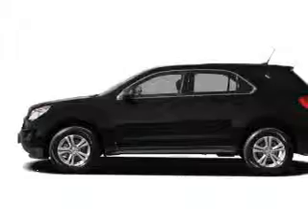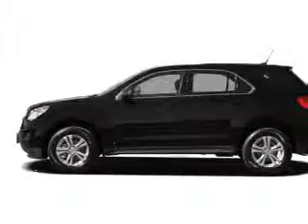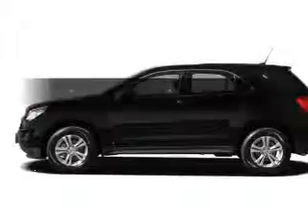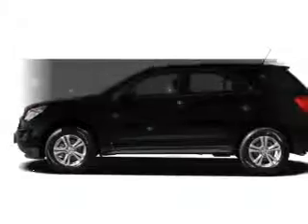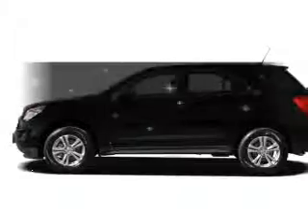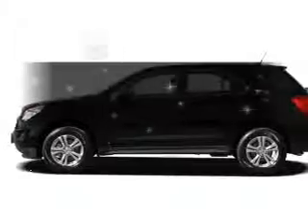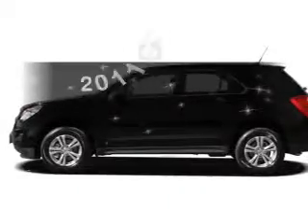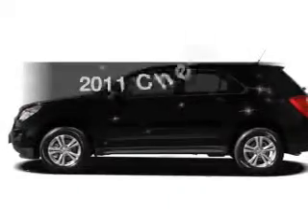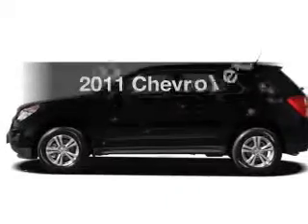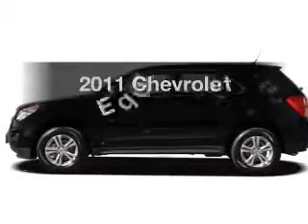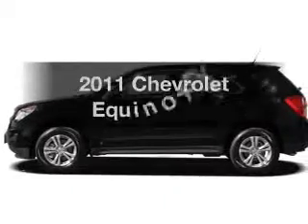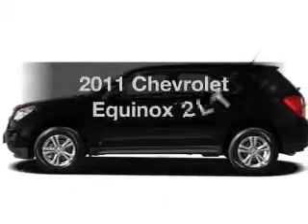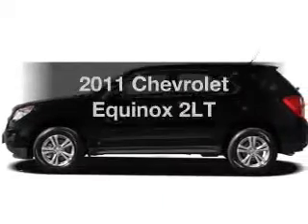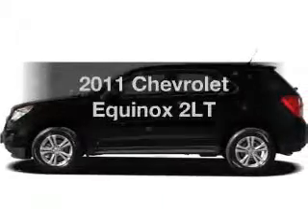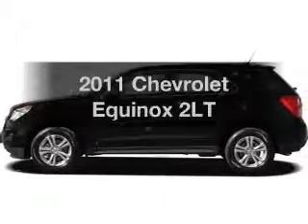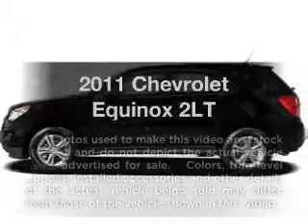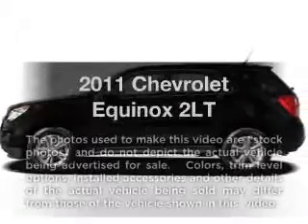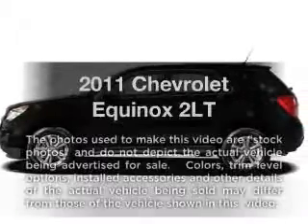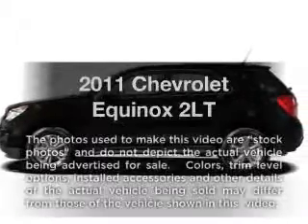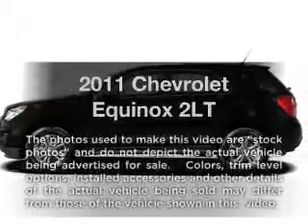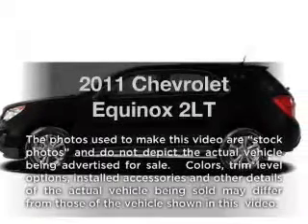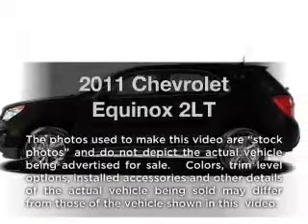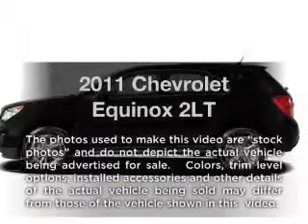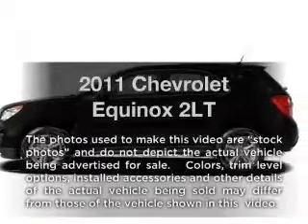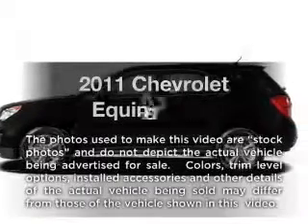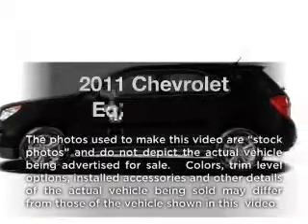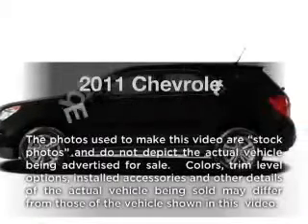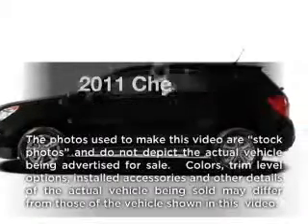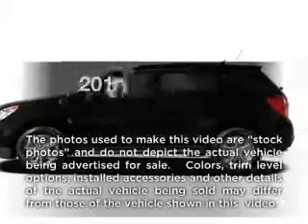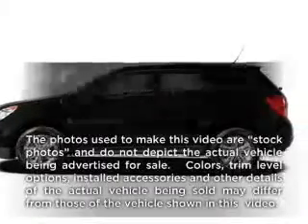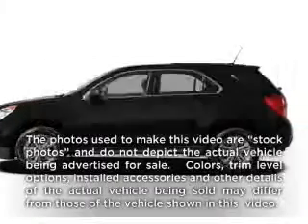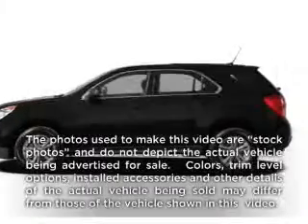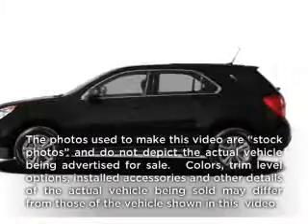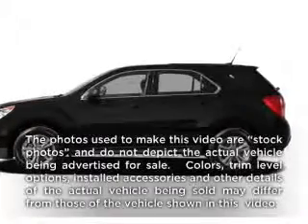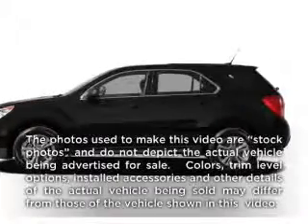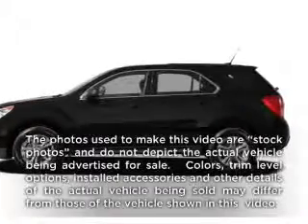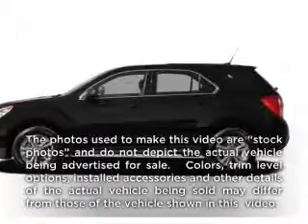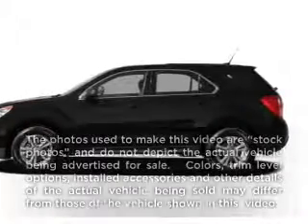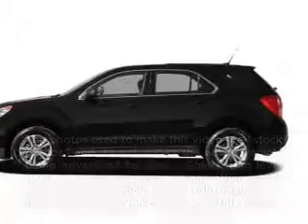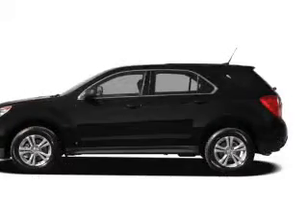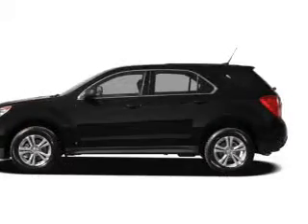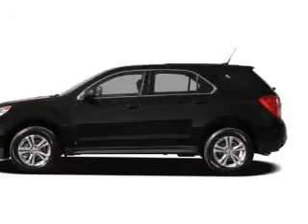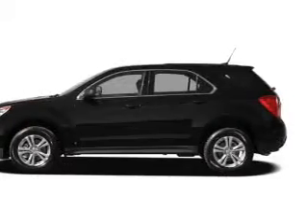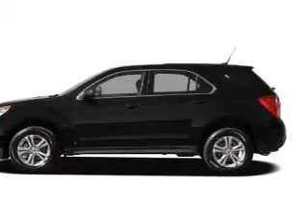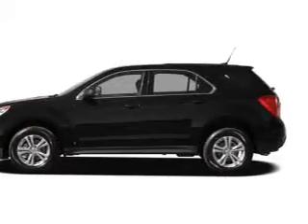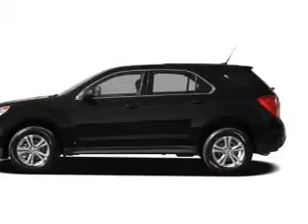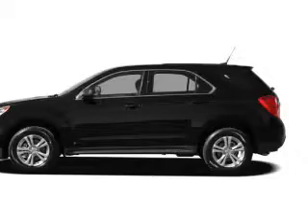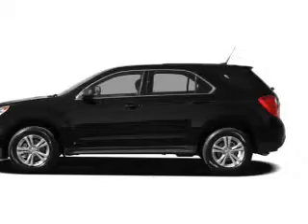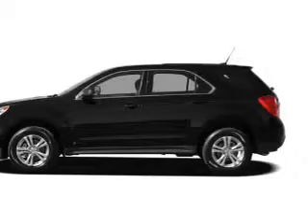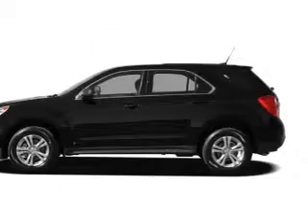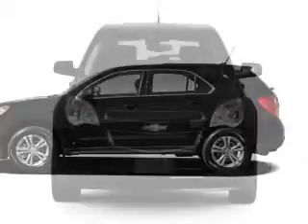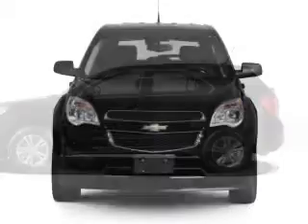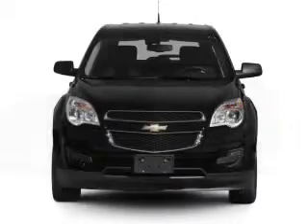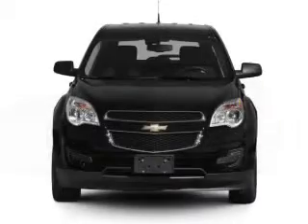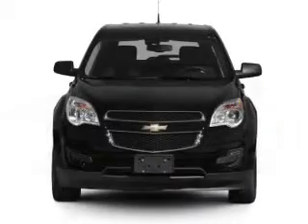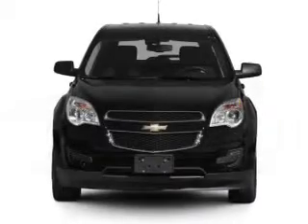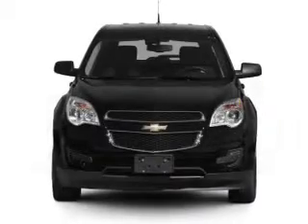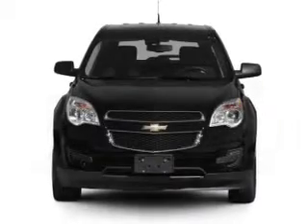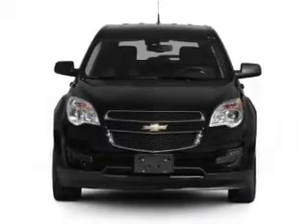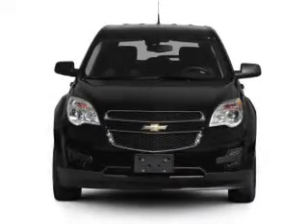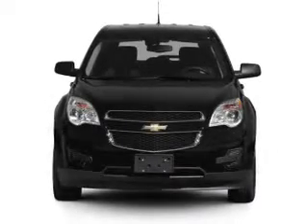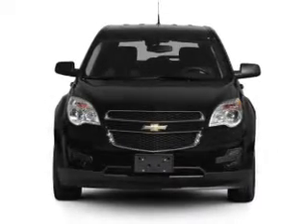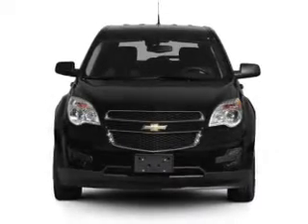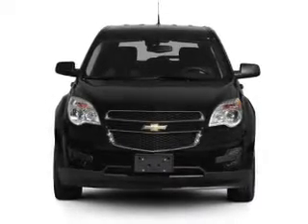Get noticed in this 2011 Chevrolet Equinox. If you're looking for a first-rate auto, this one could be yours today.